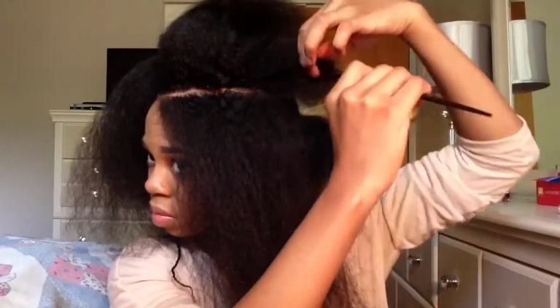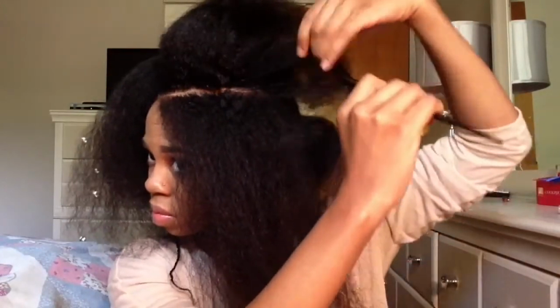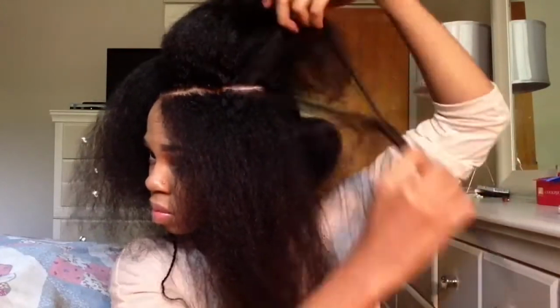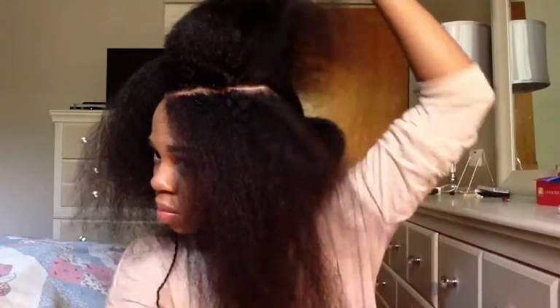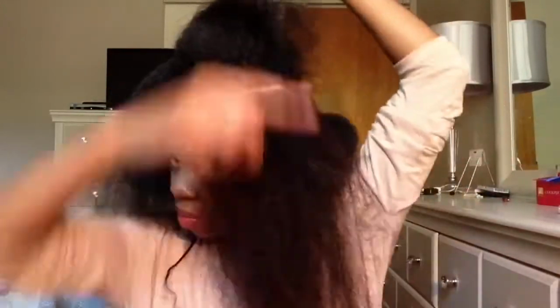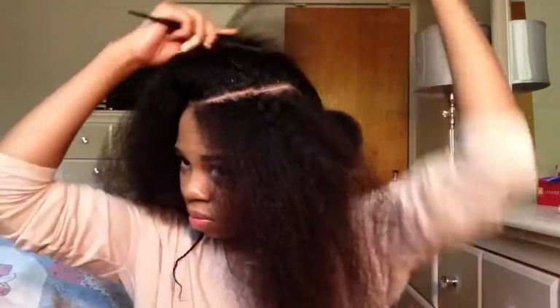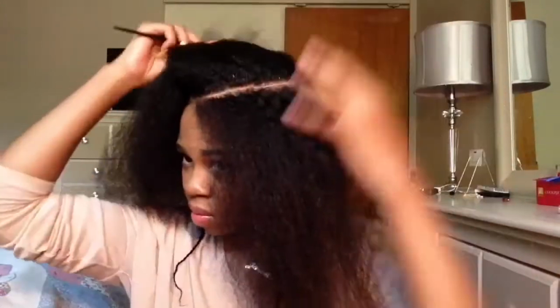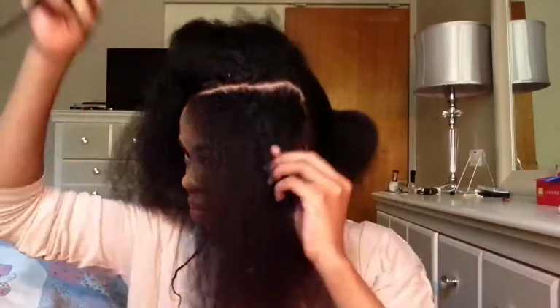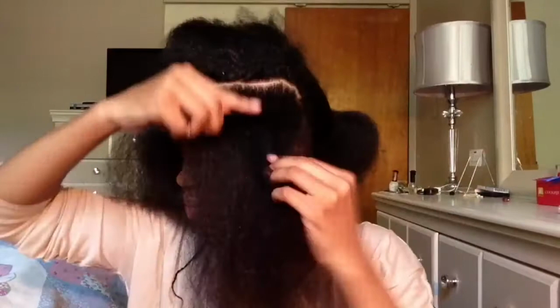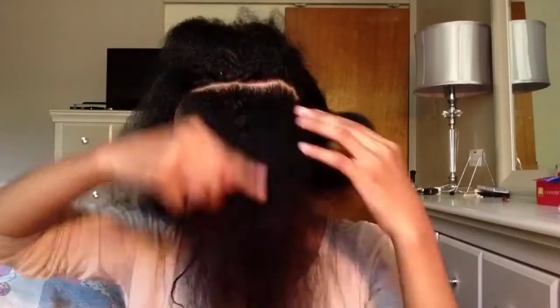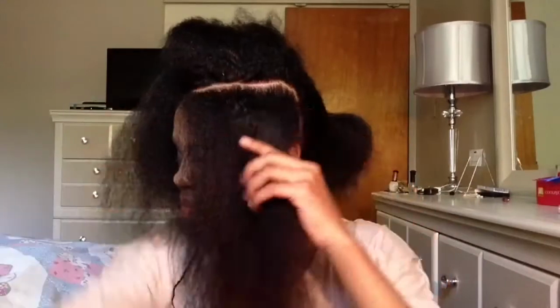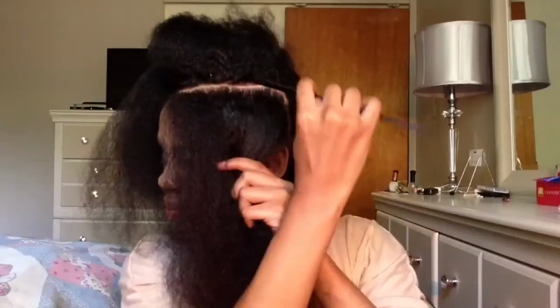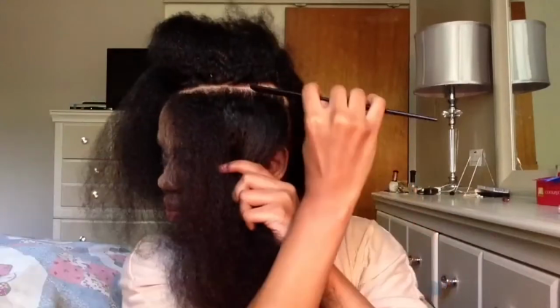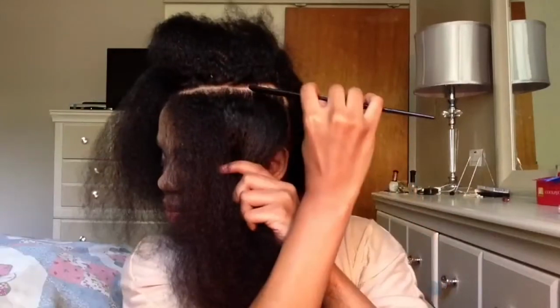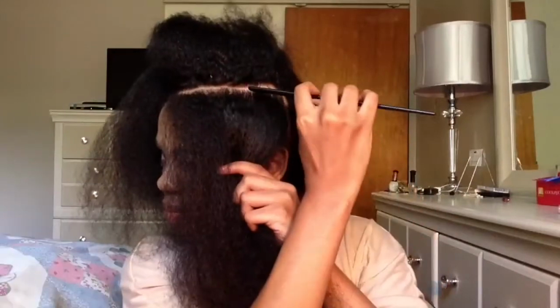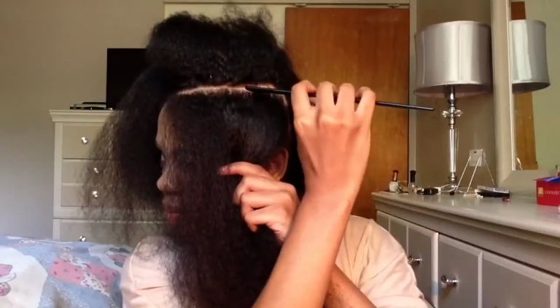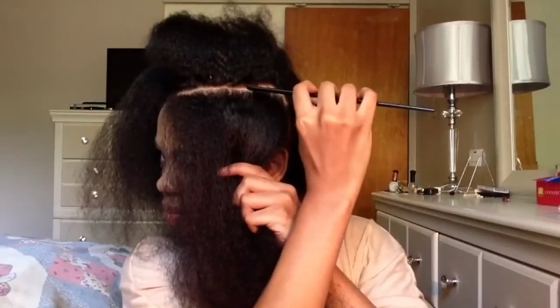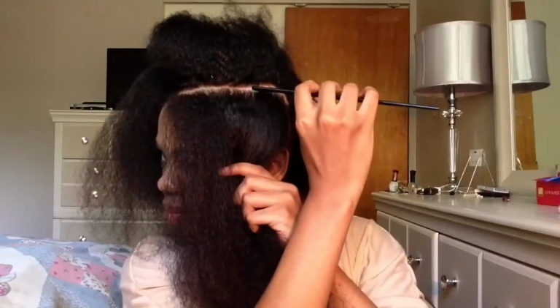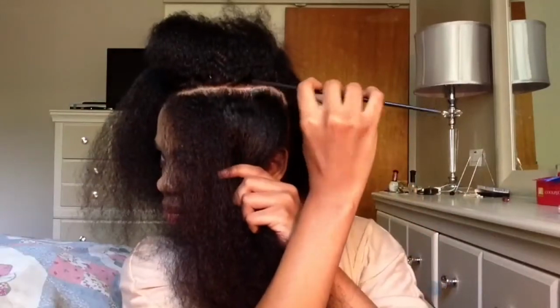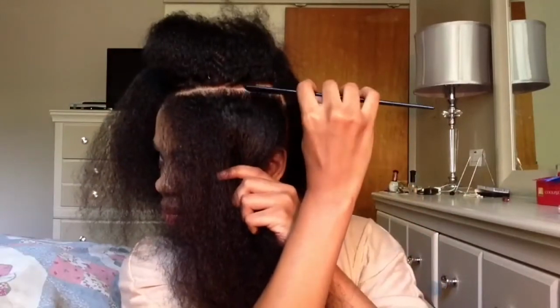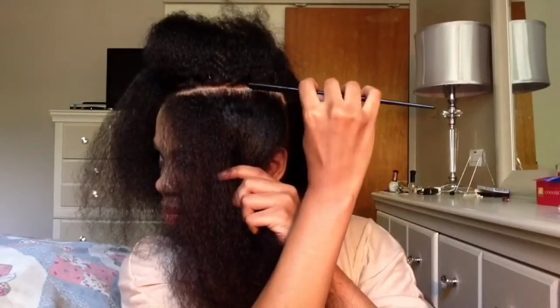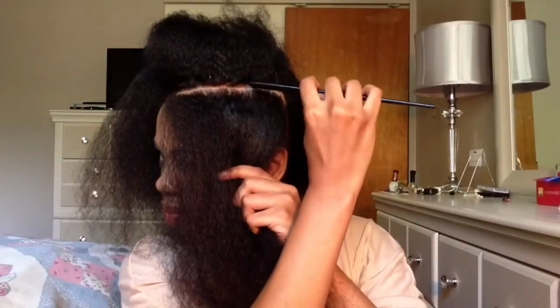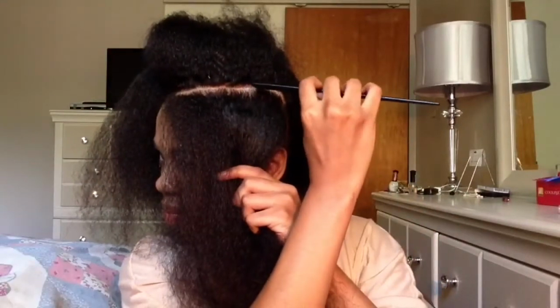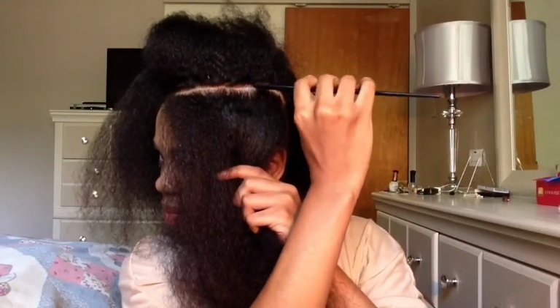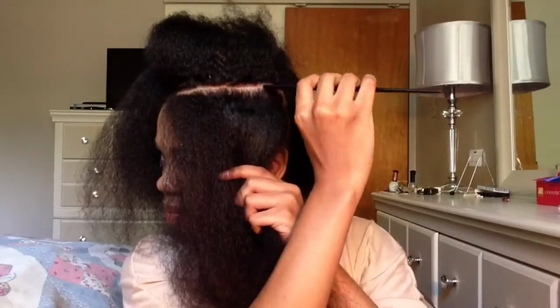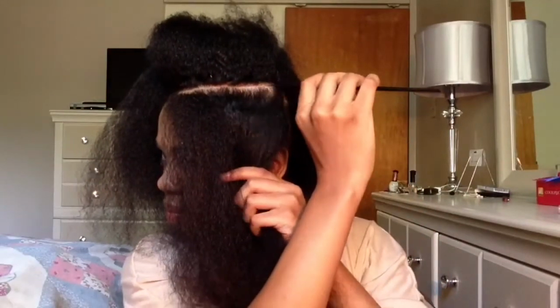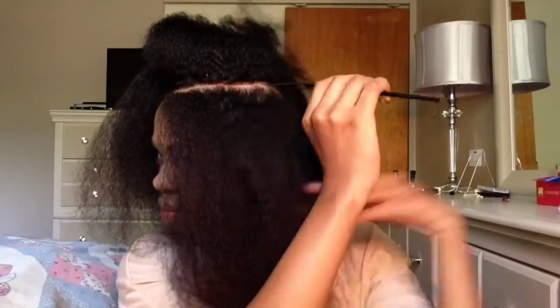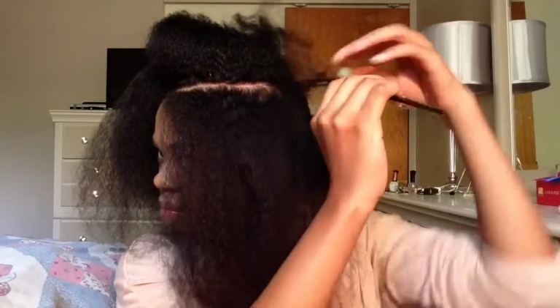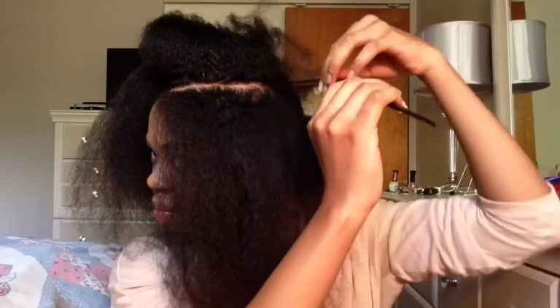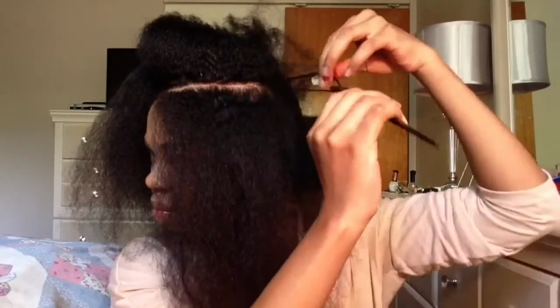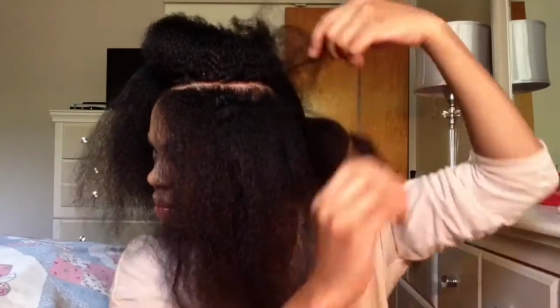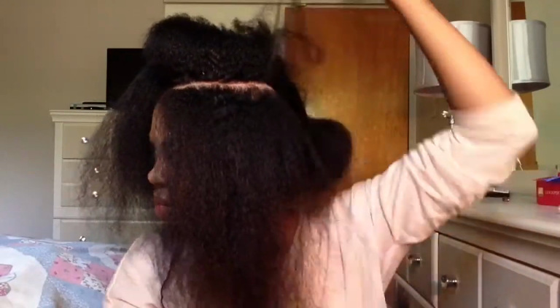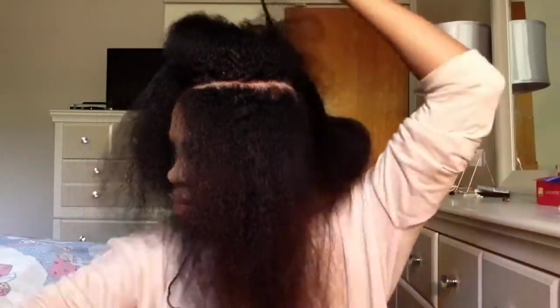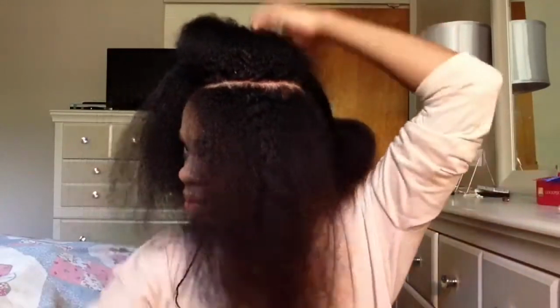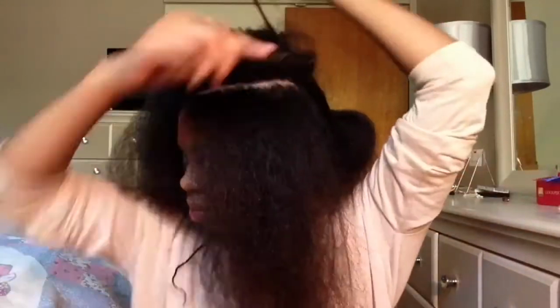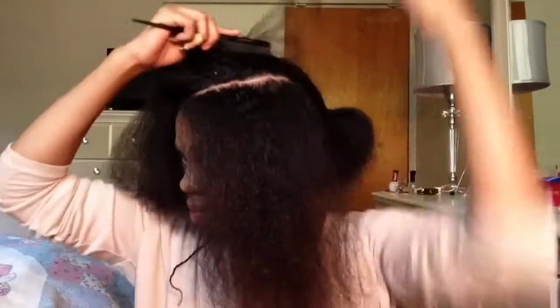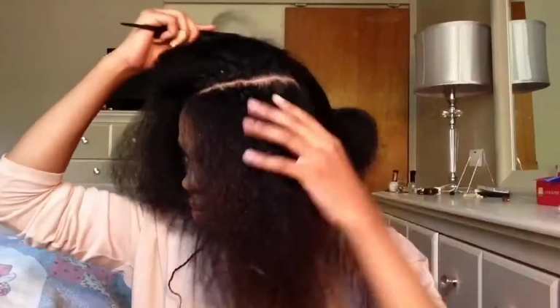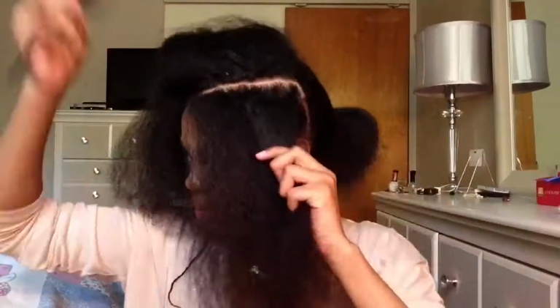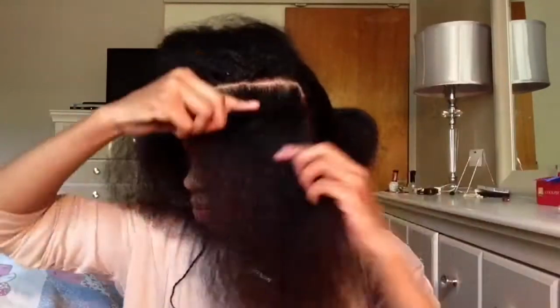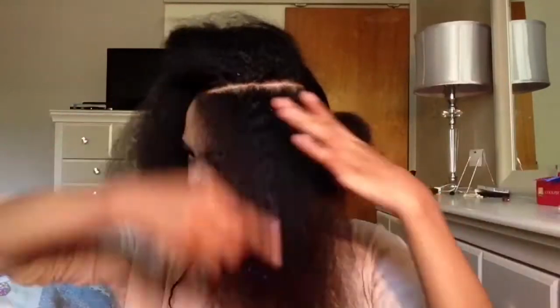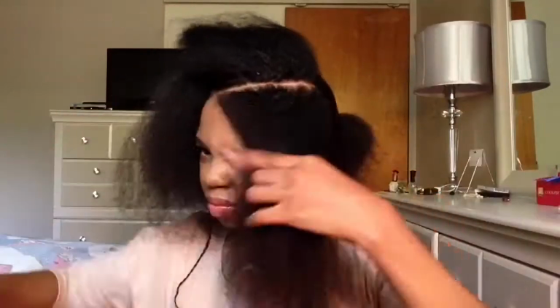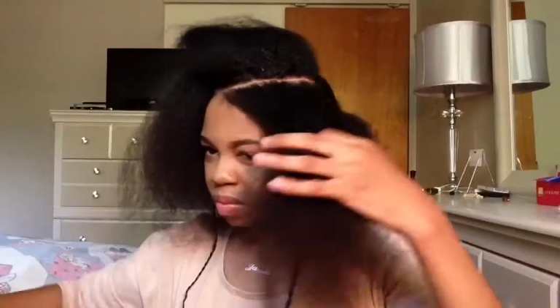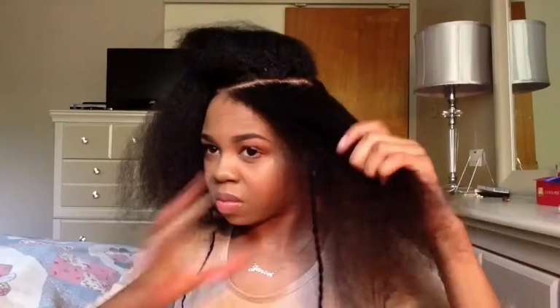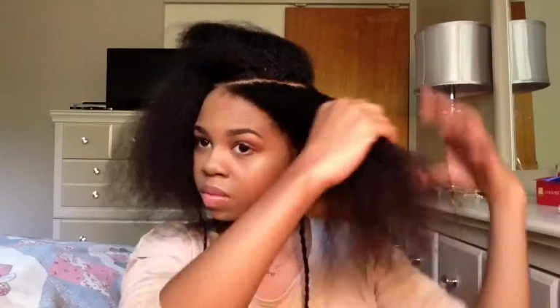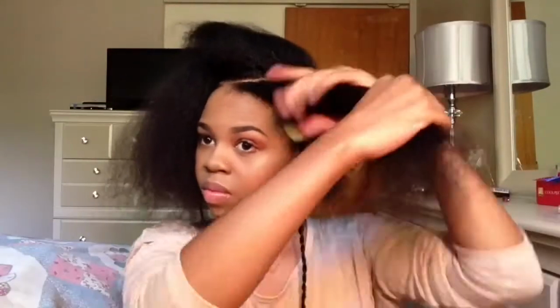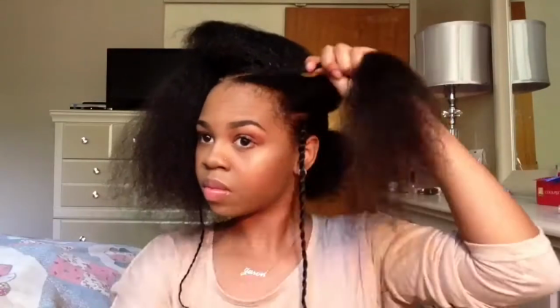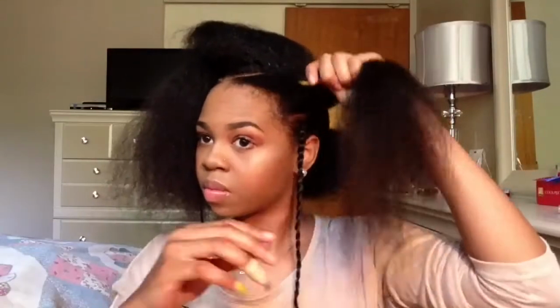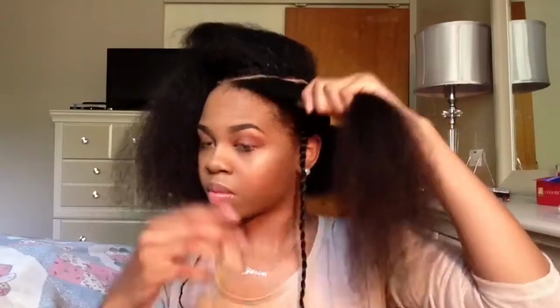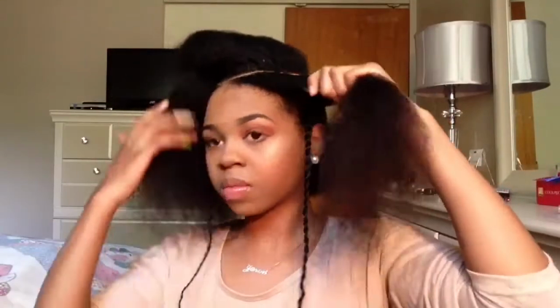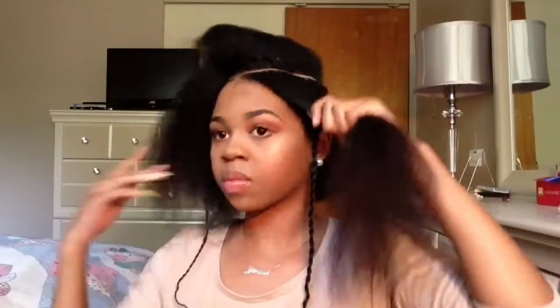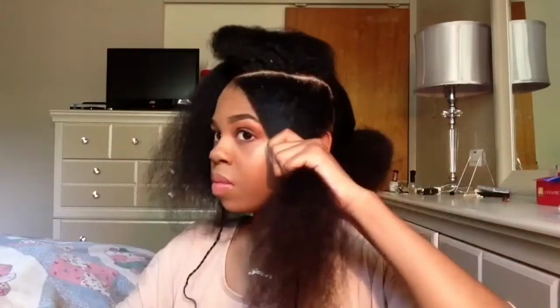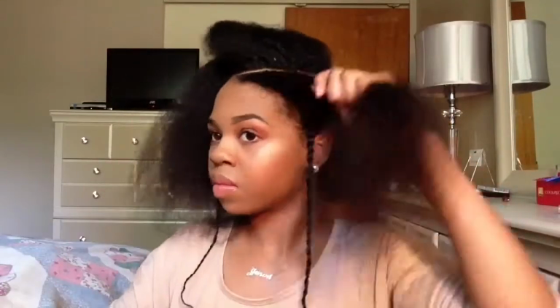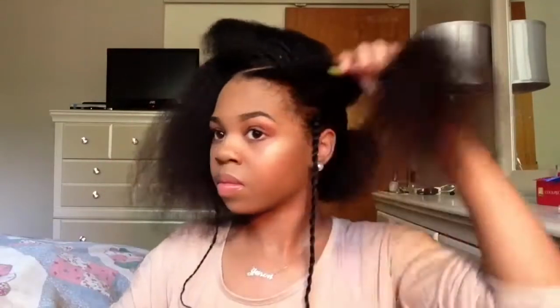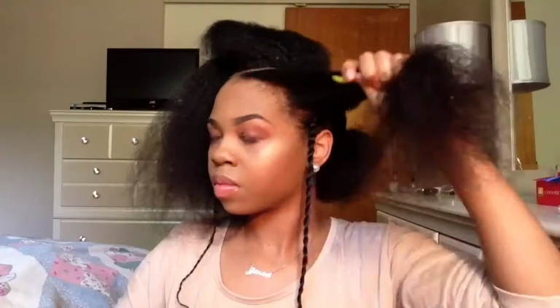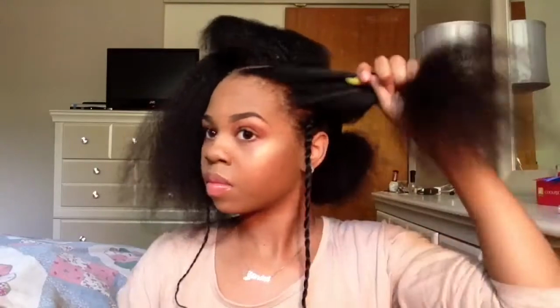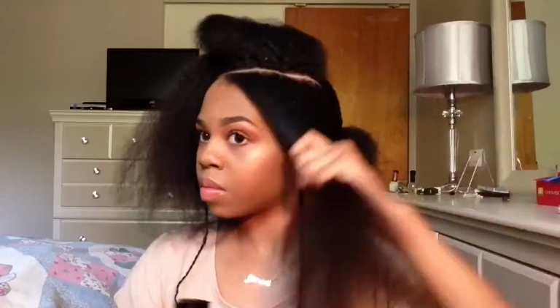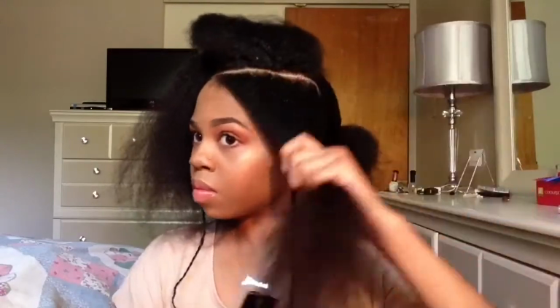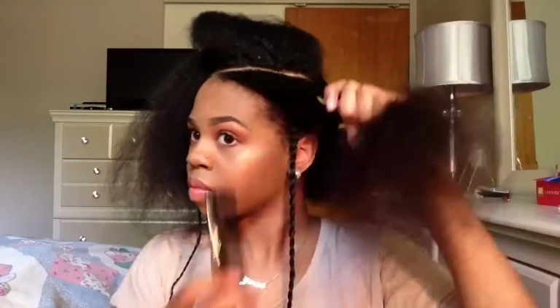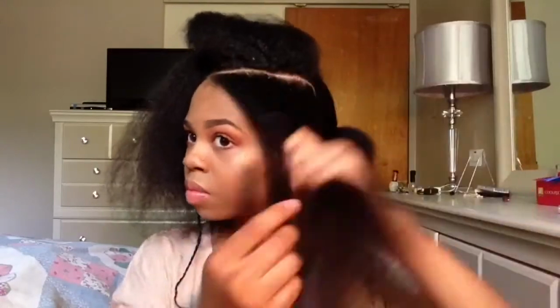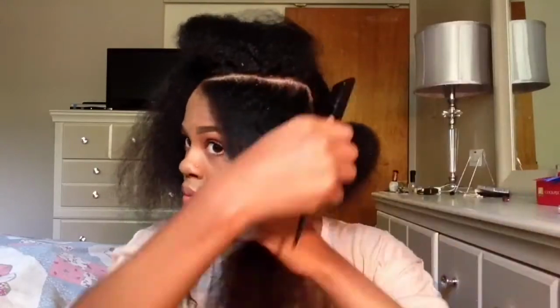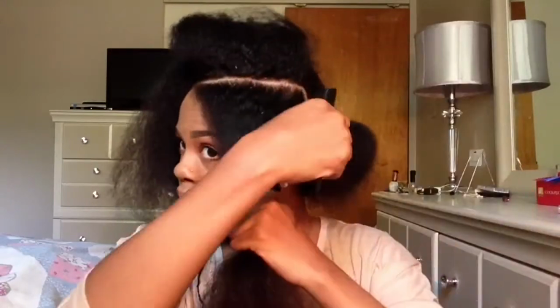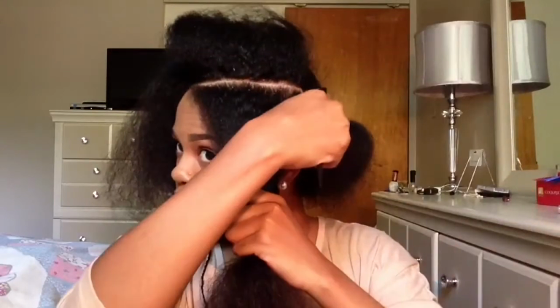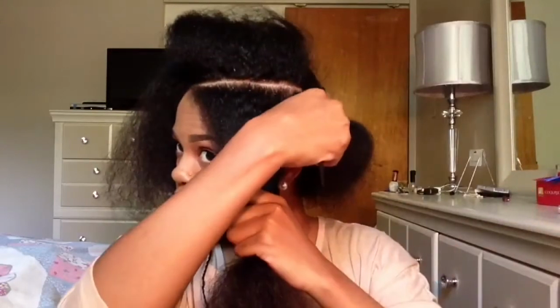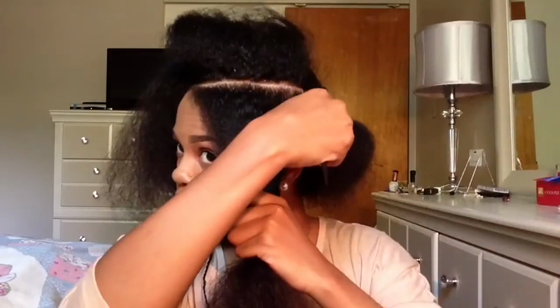I went ahead and did all of my sections so I can get that out of the way and won't have to keep stopping after I twist a bantu knot.